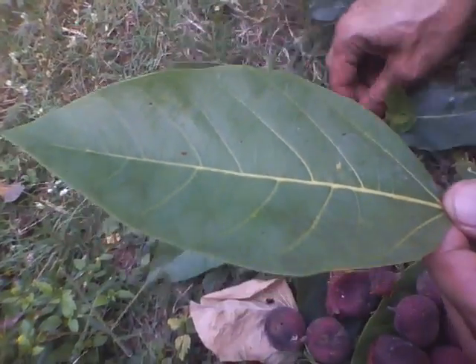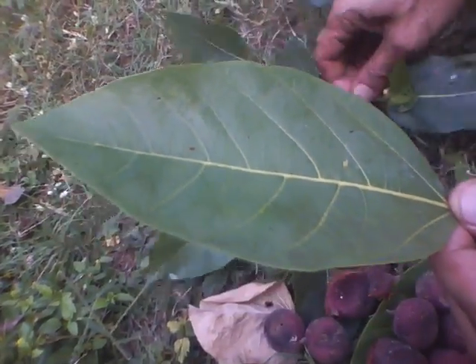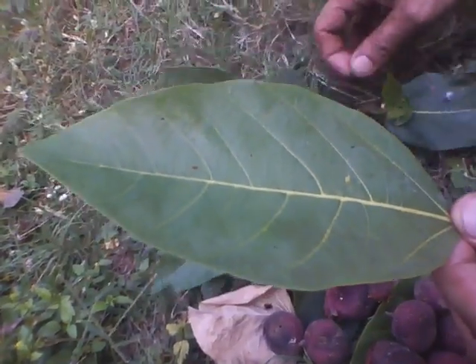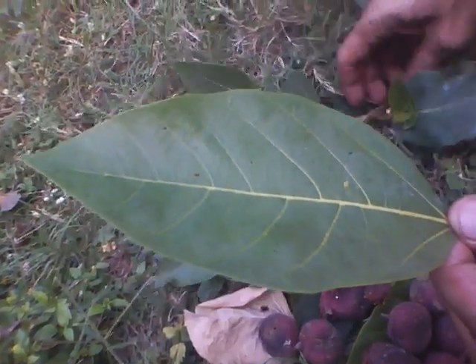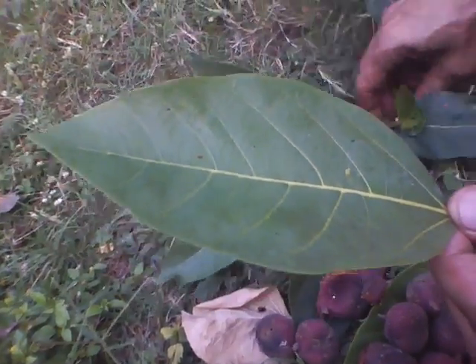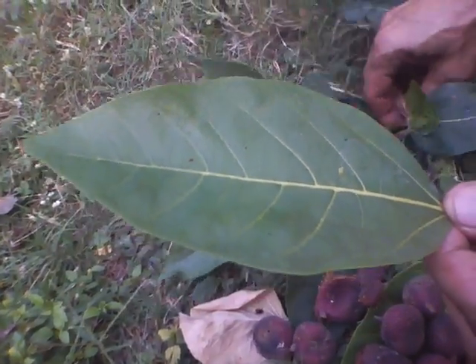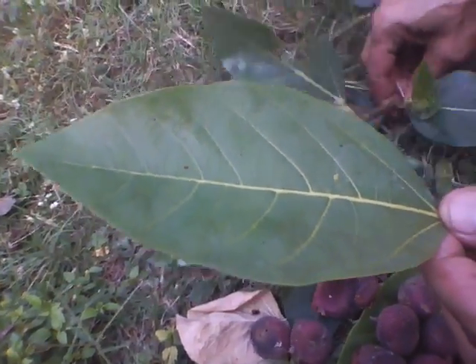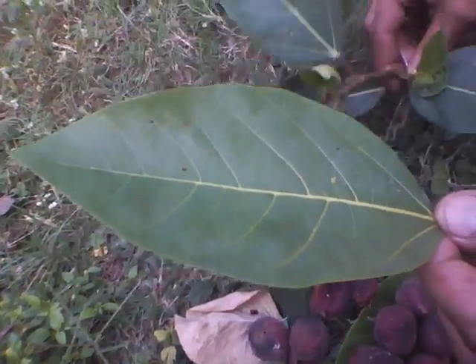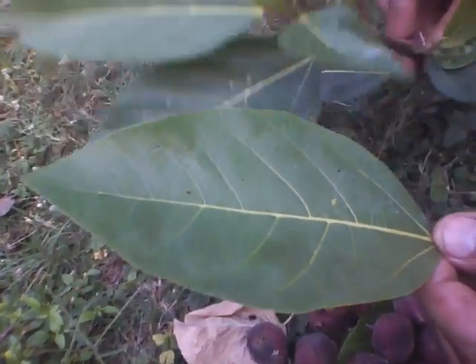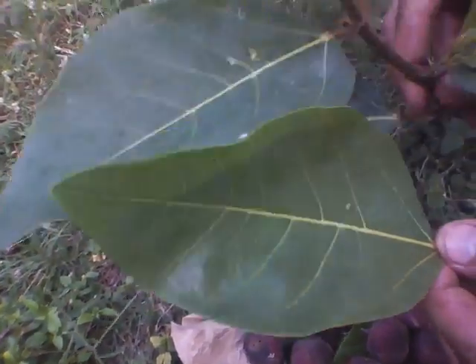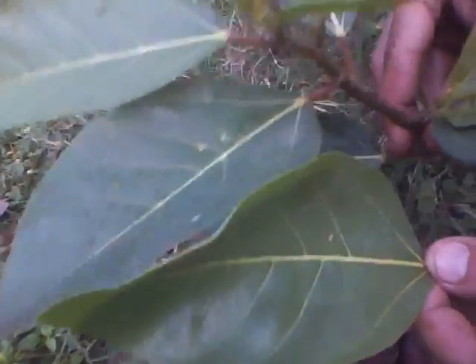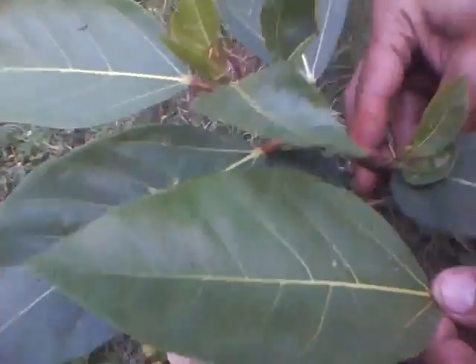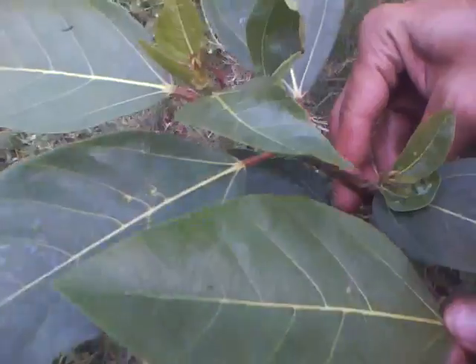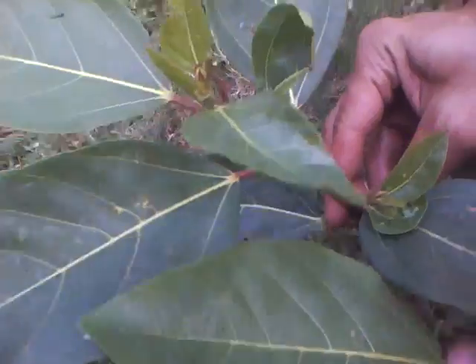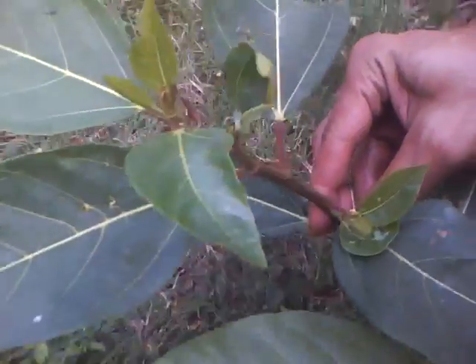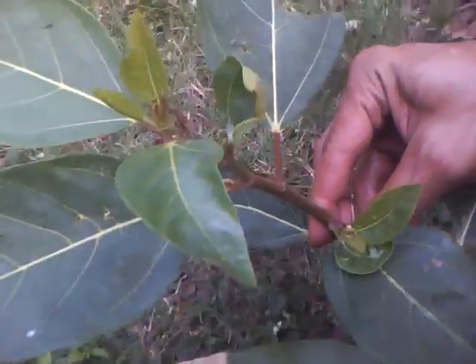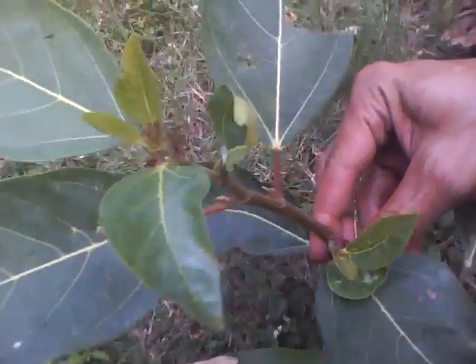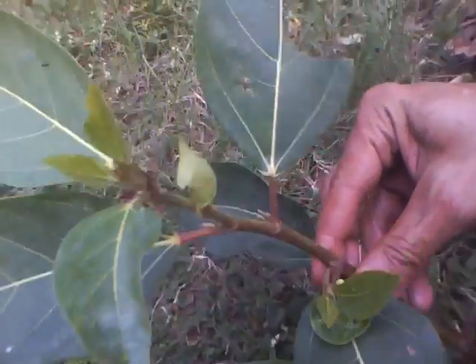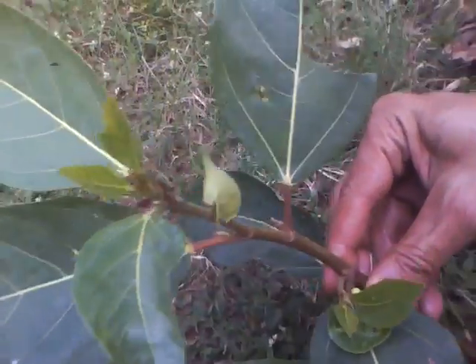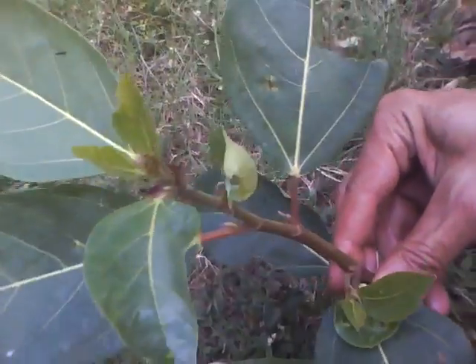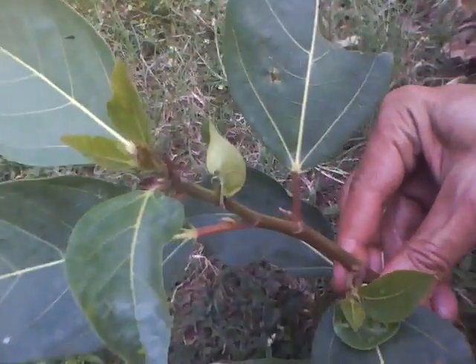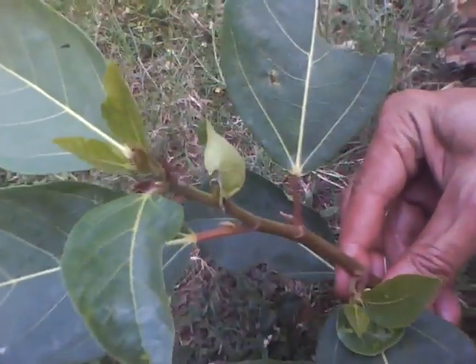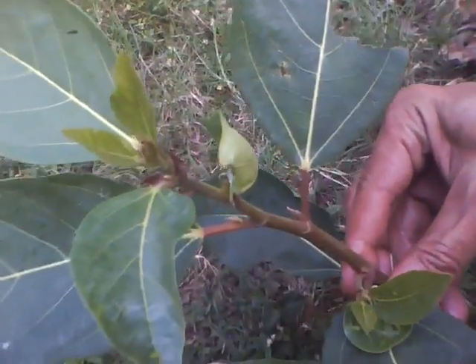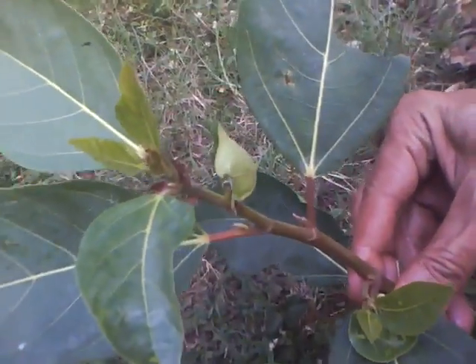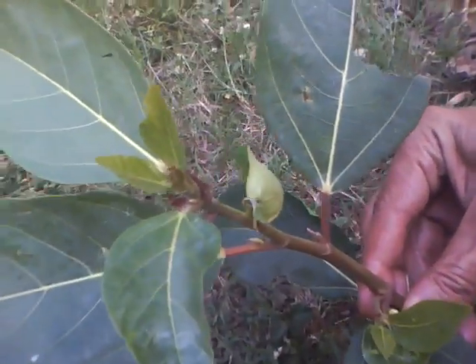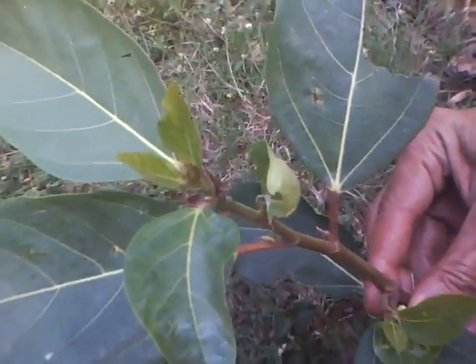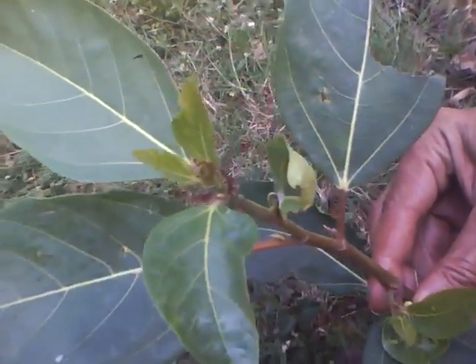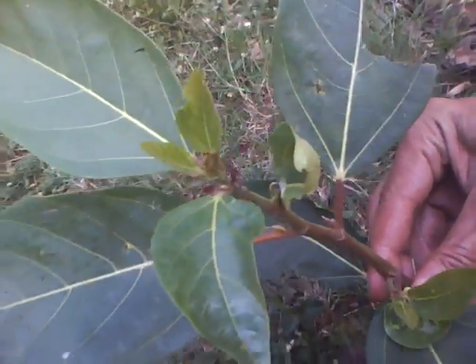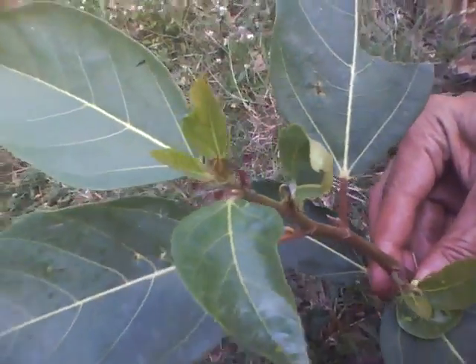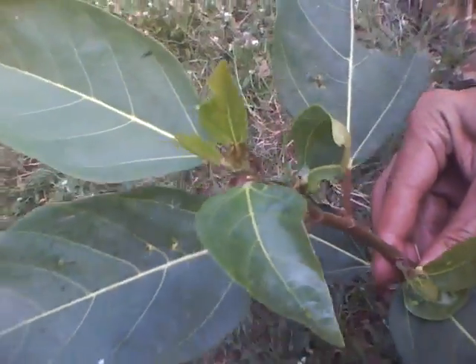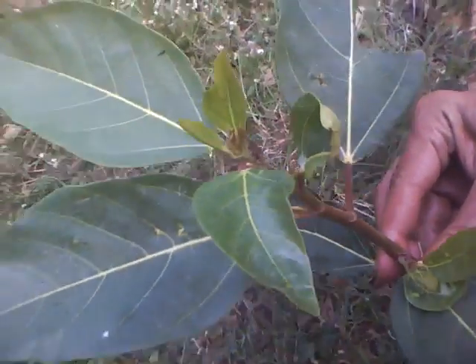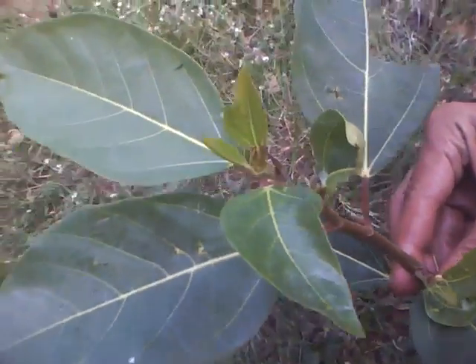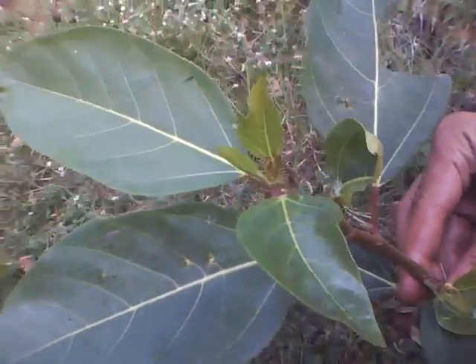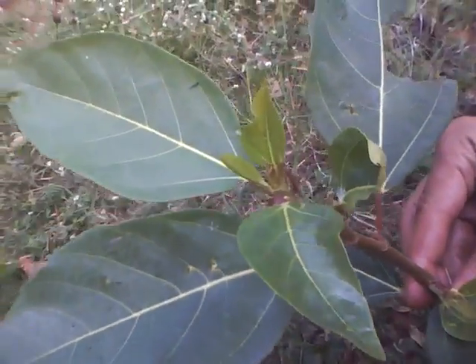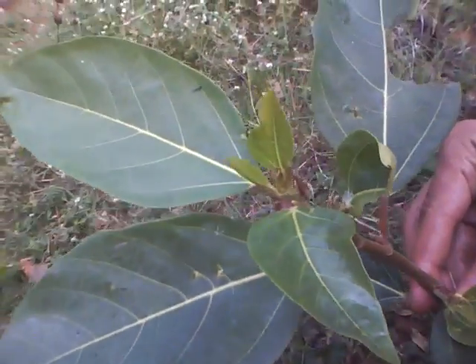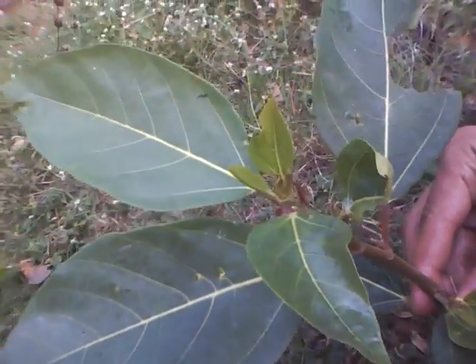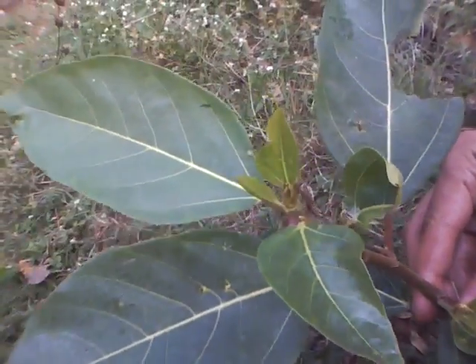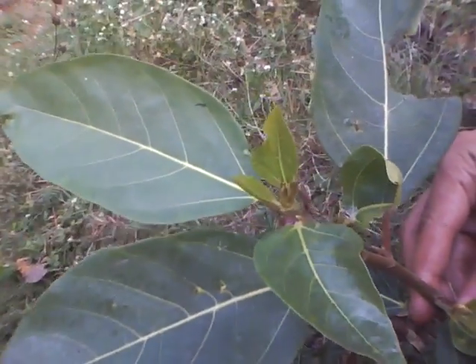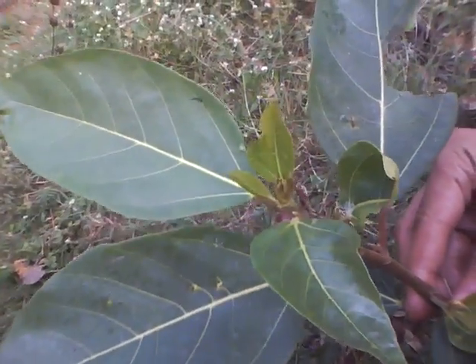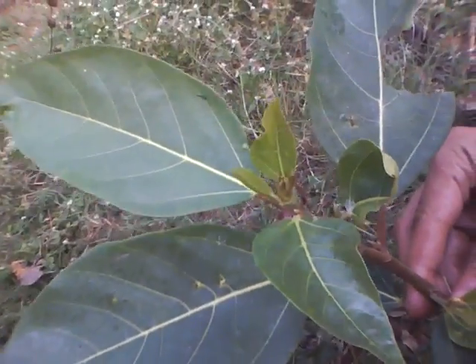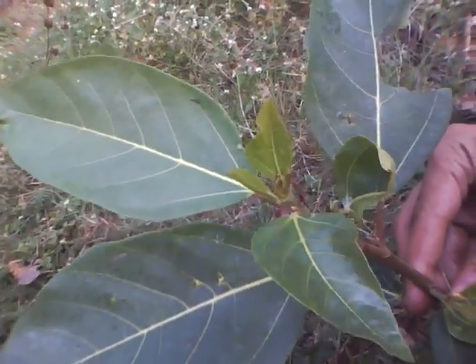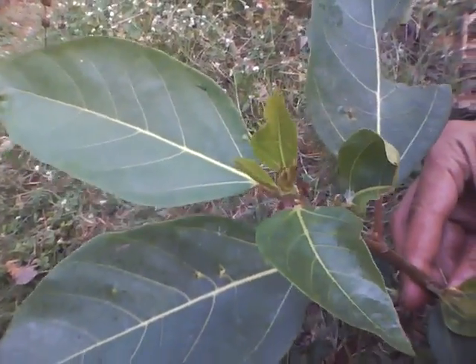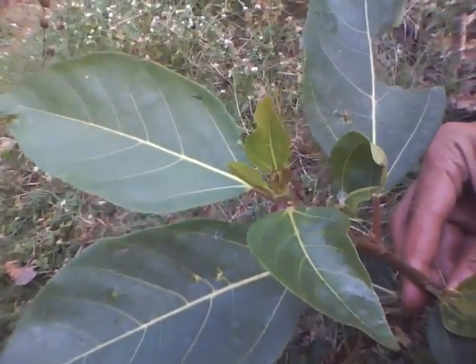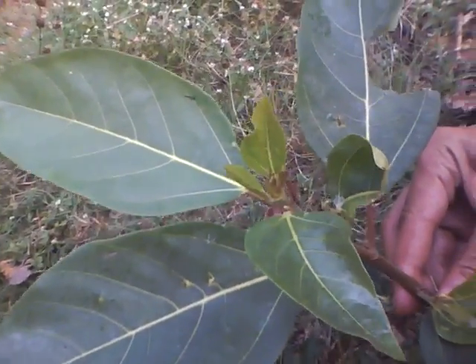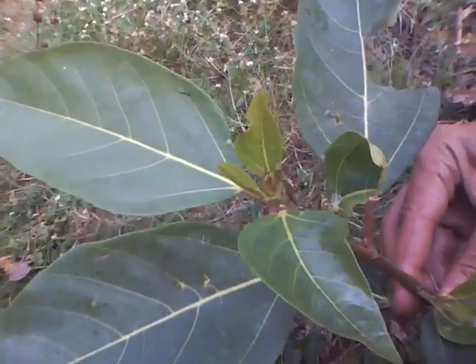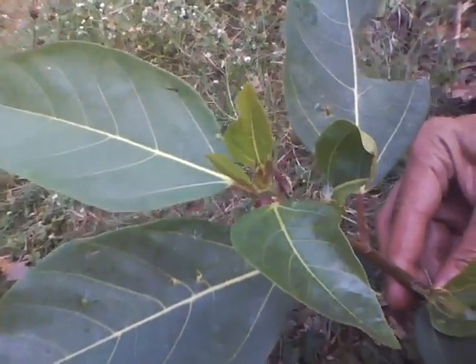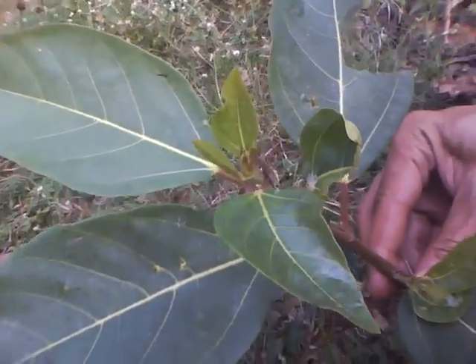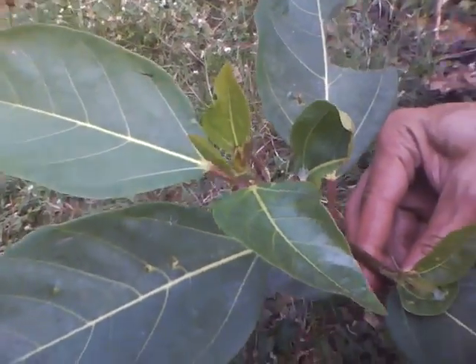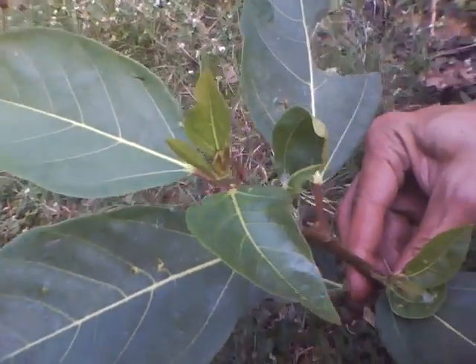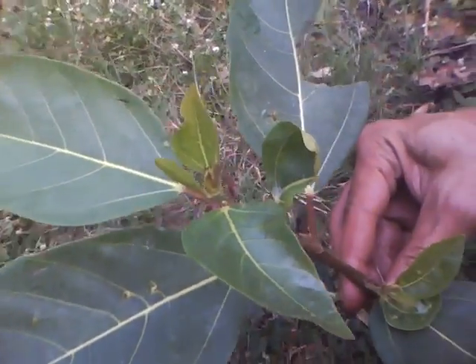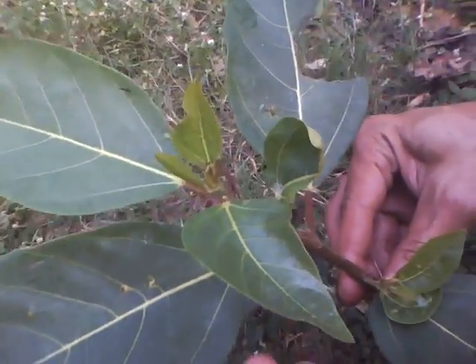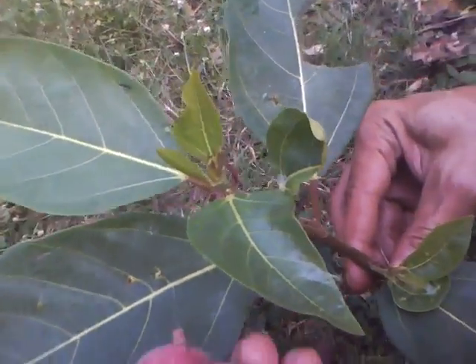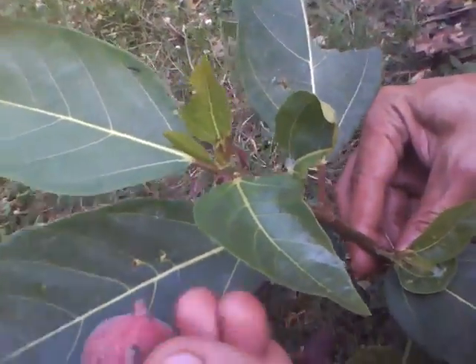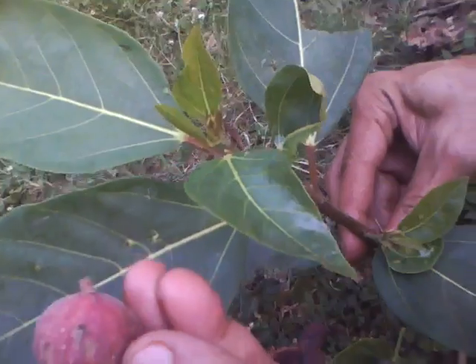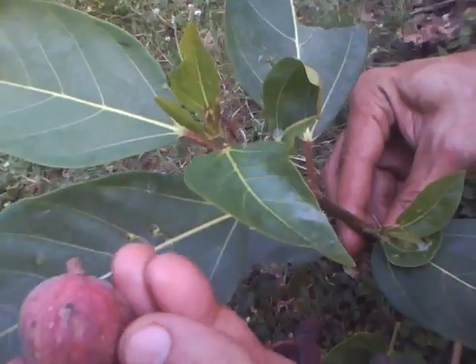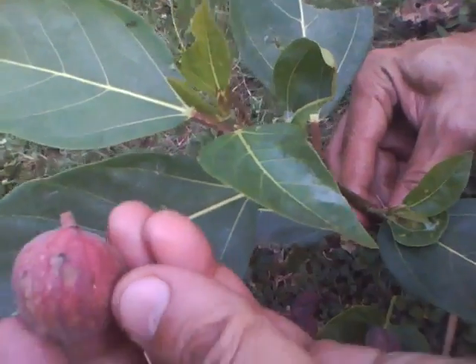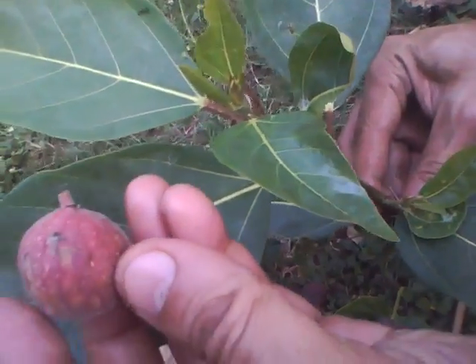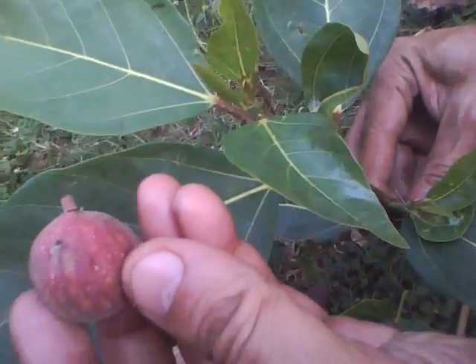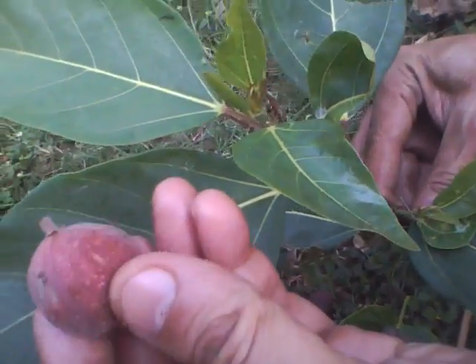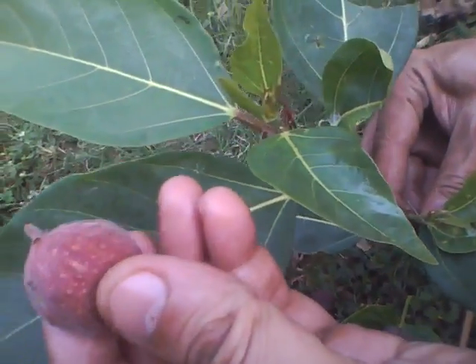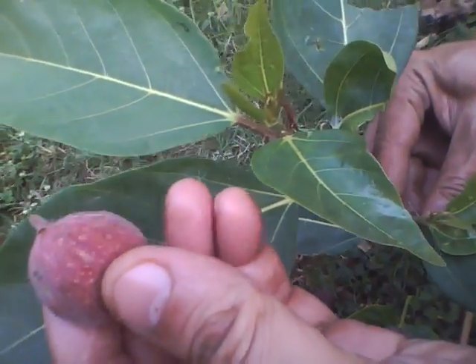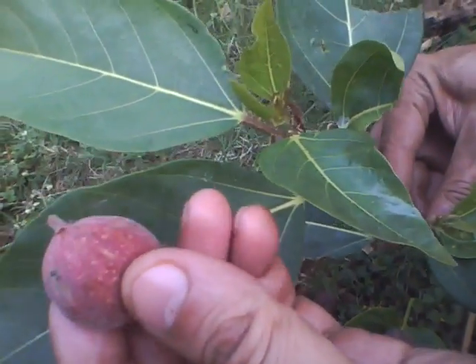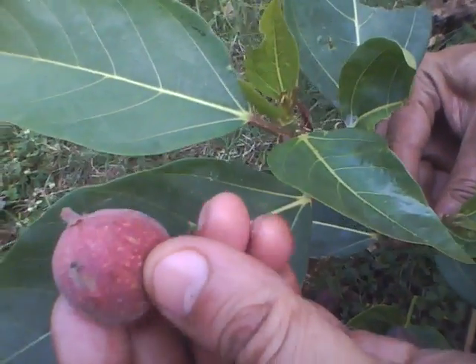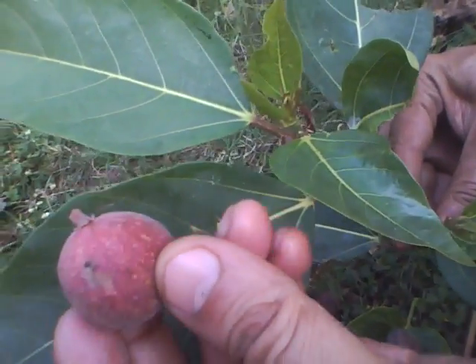And that's the stem of the same Ficus racemosa, and that's the fruit.